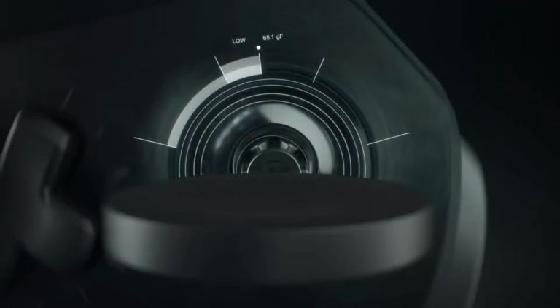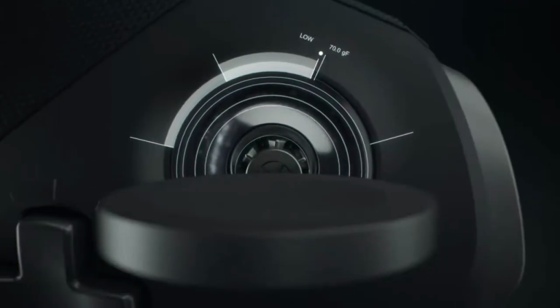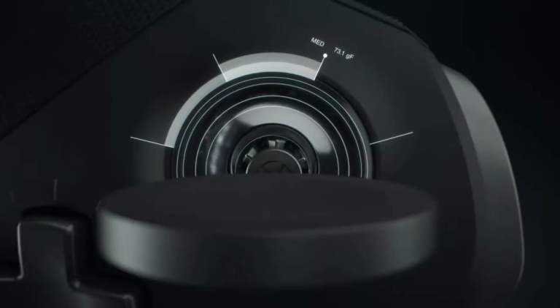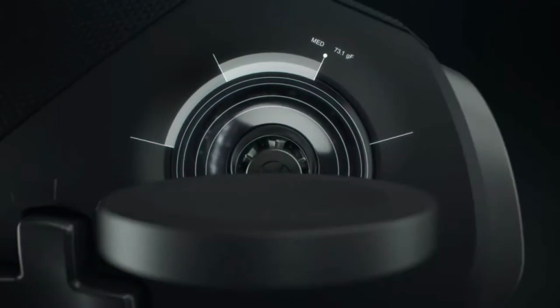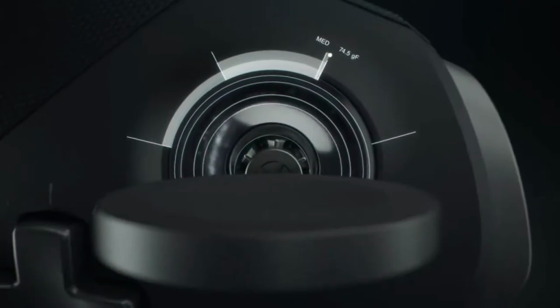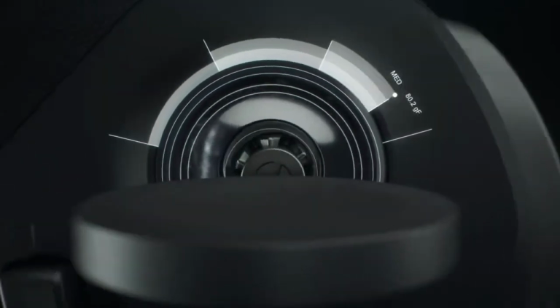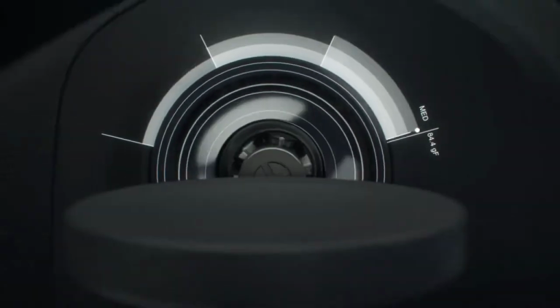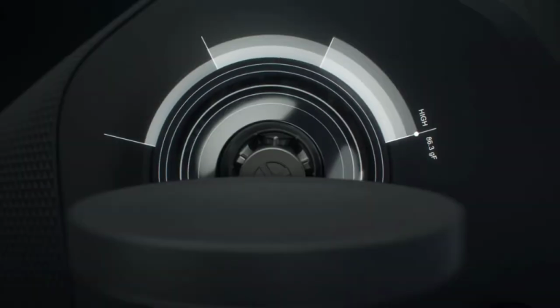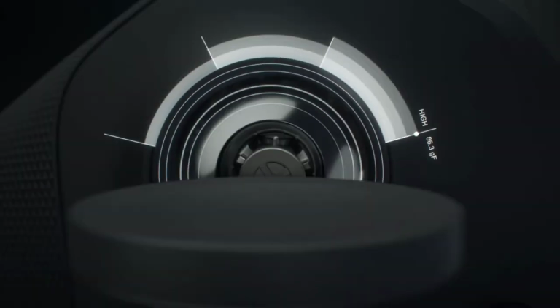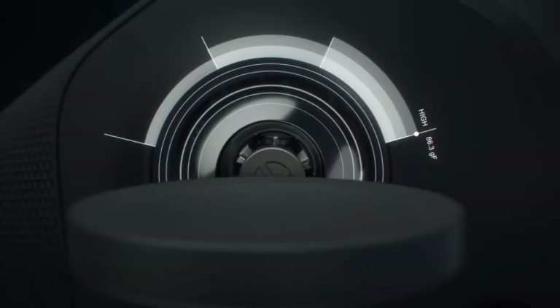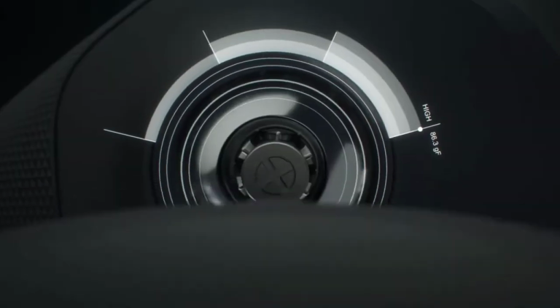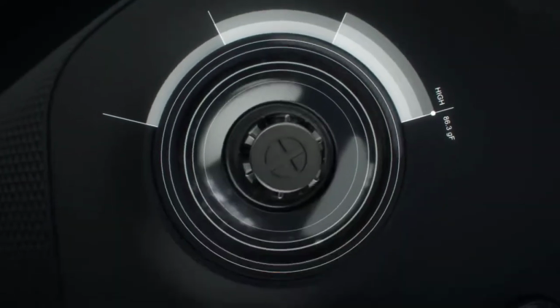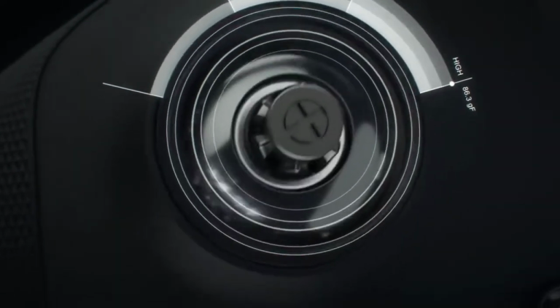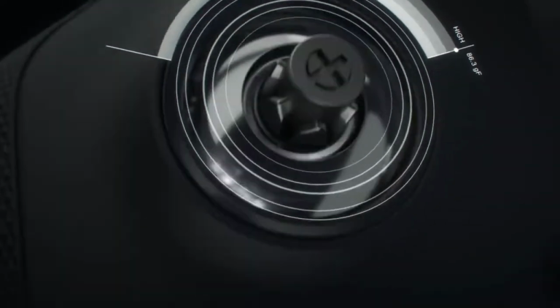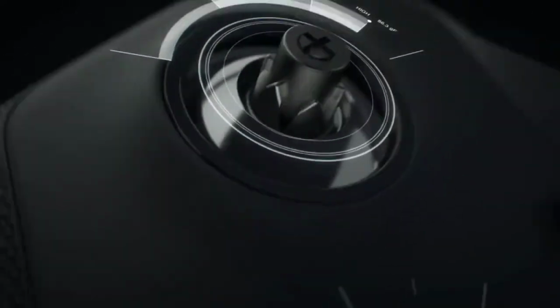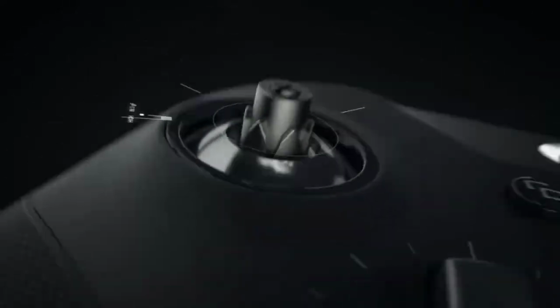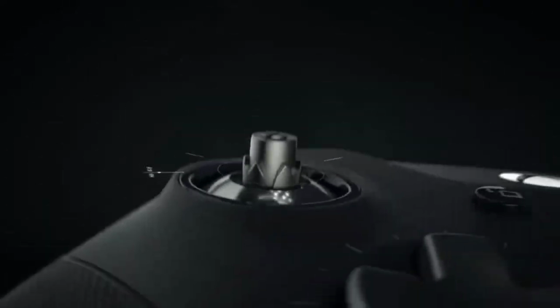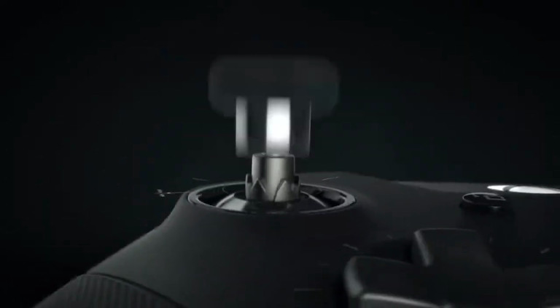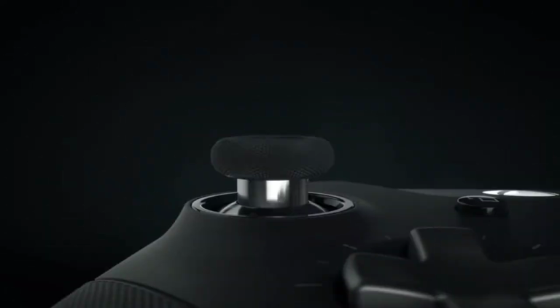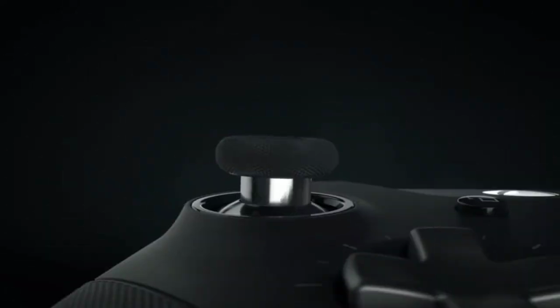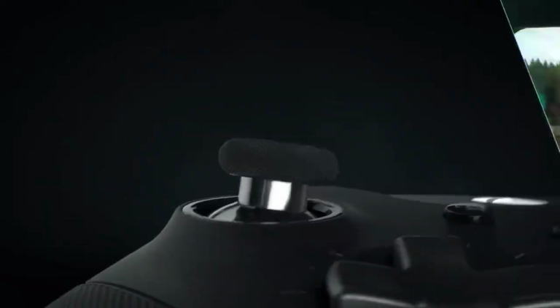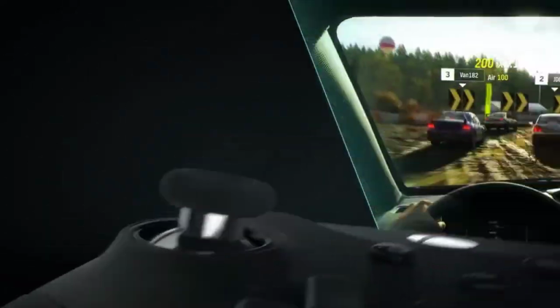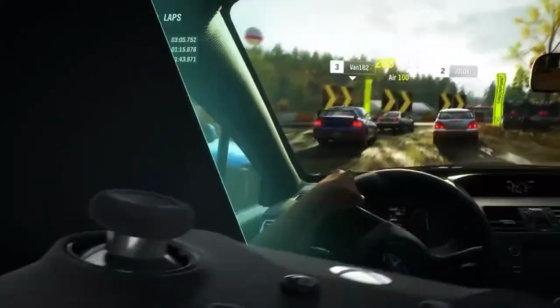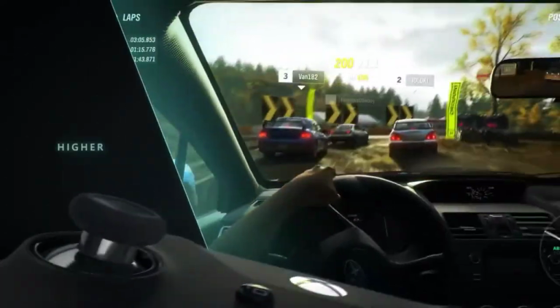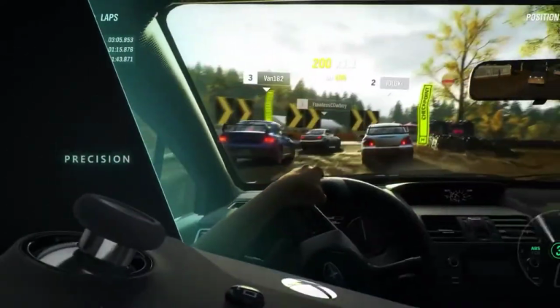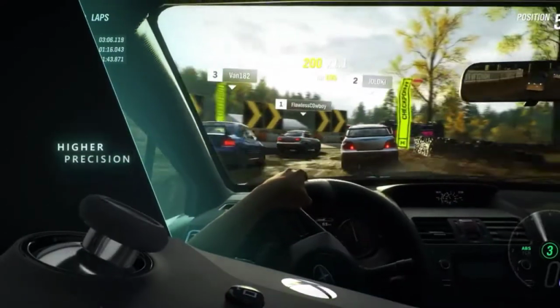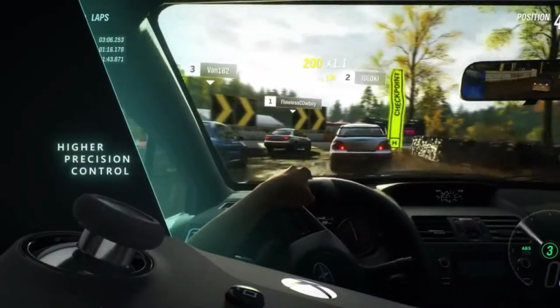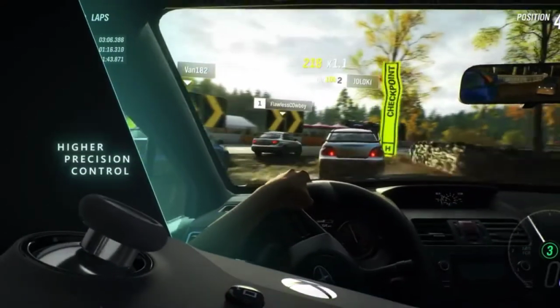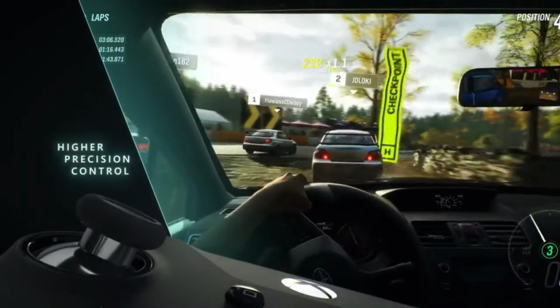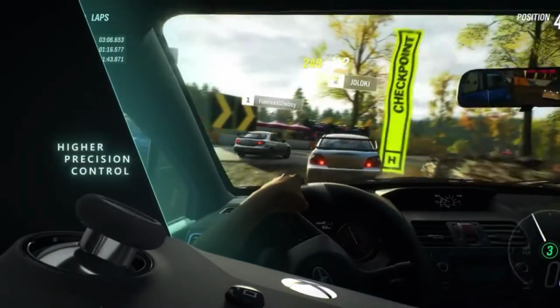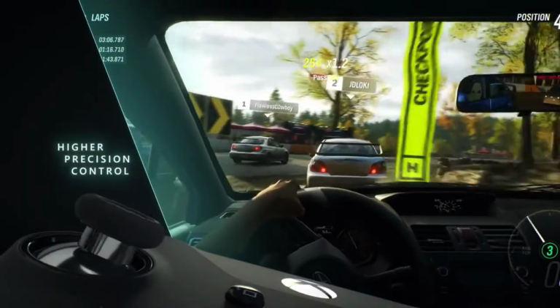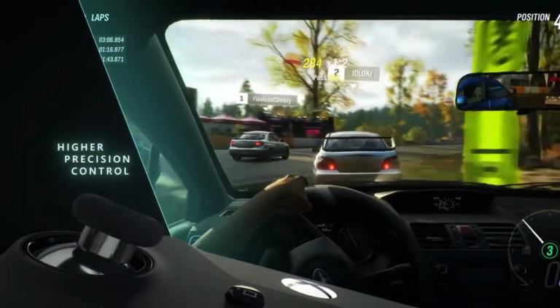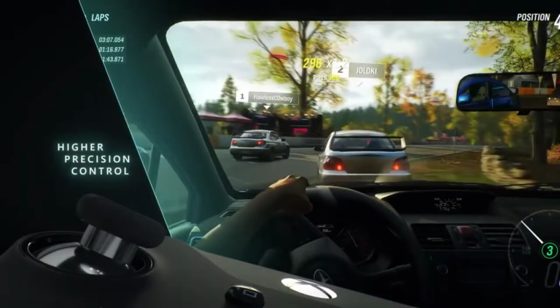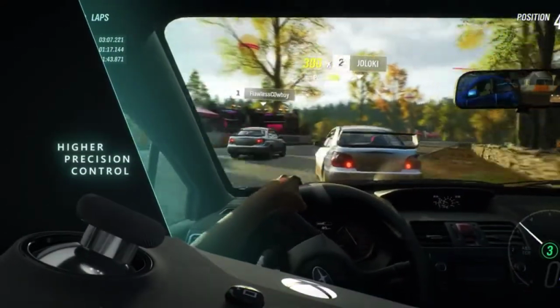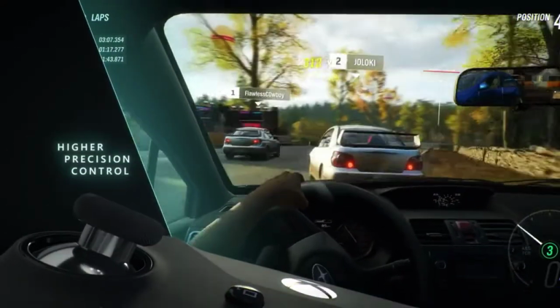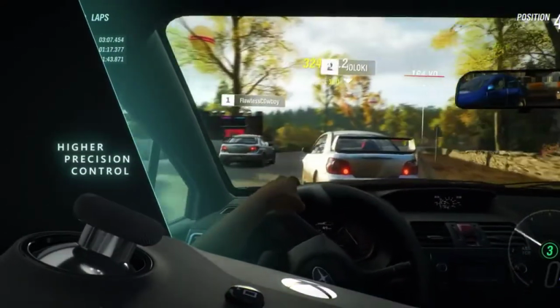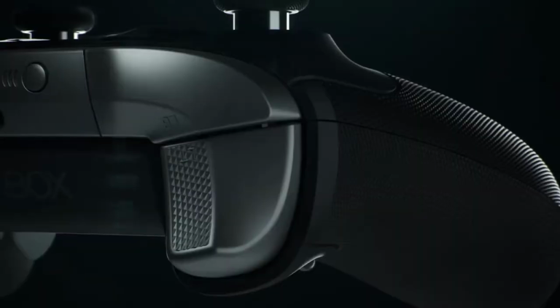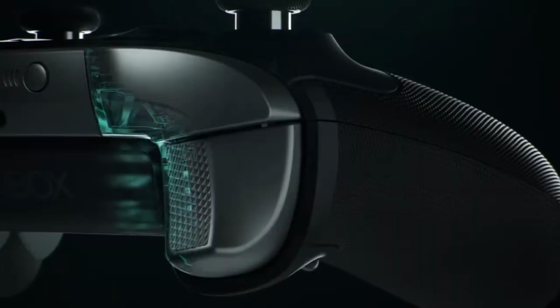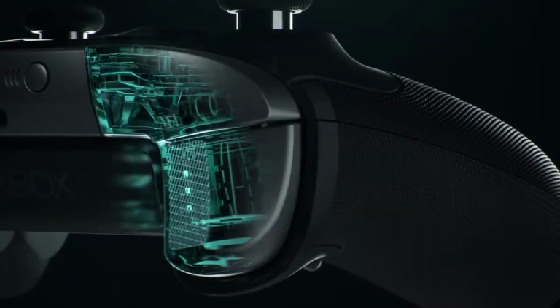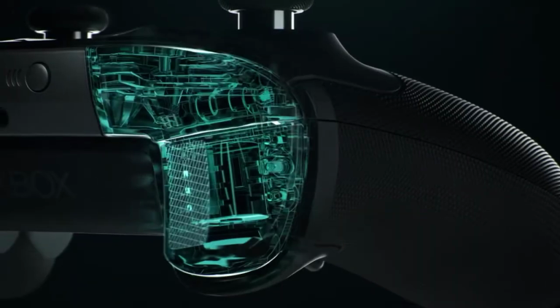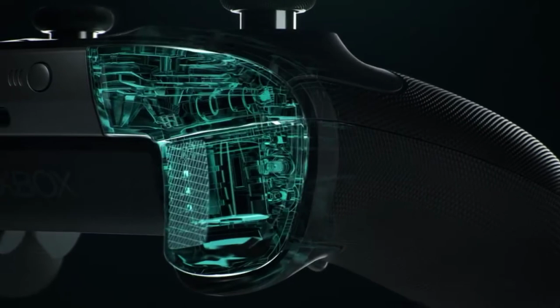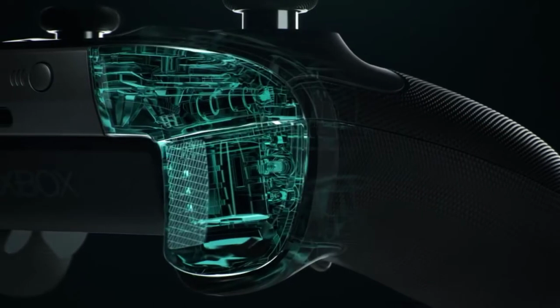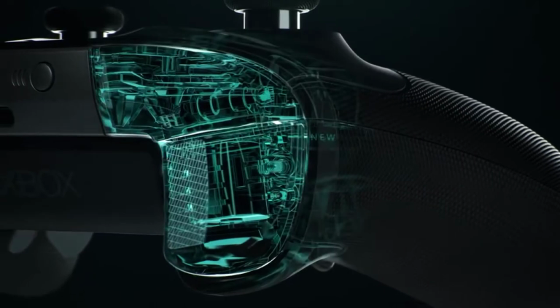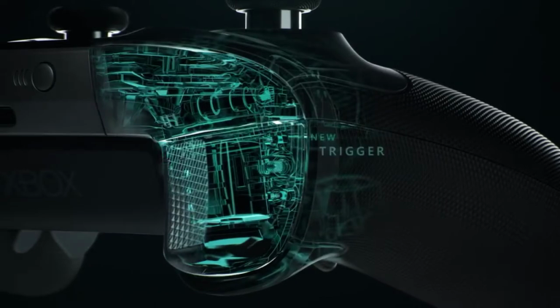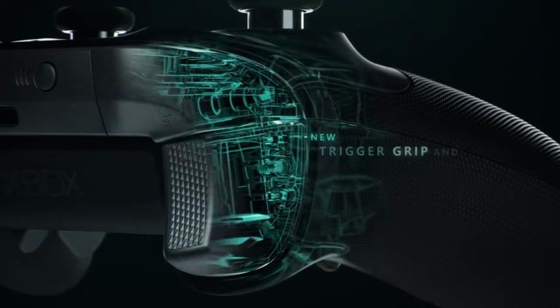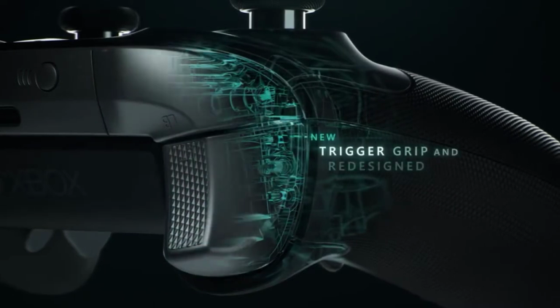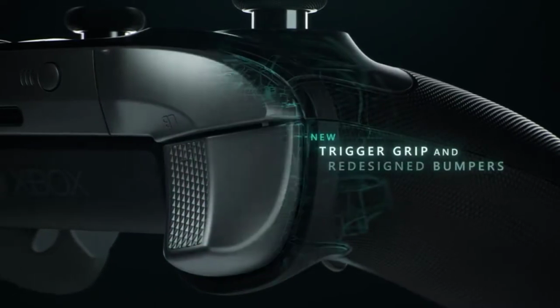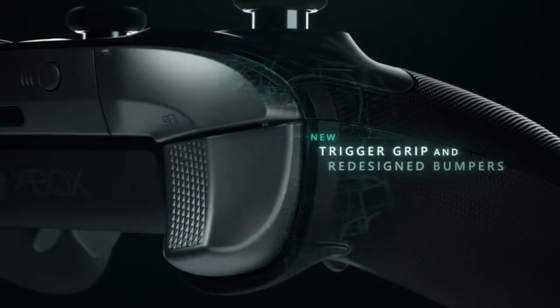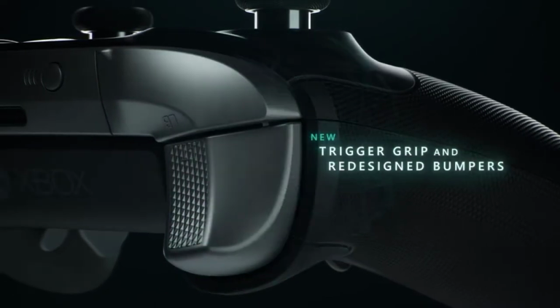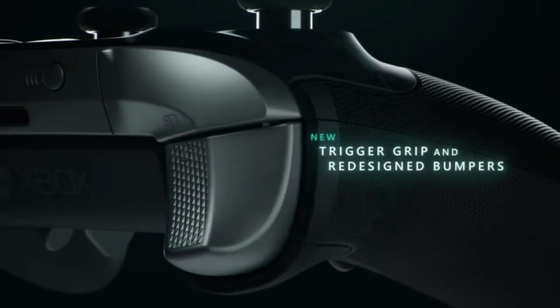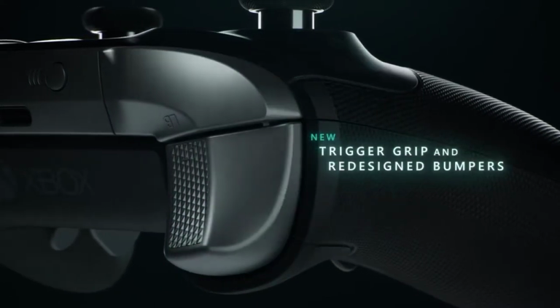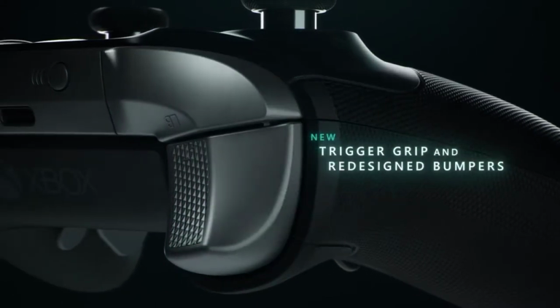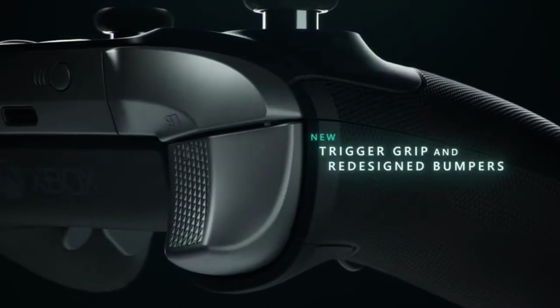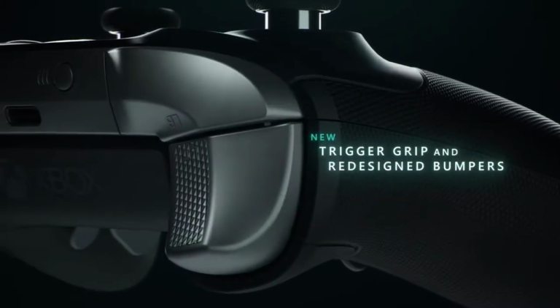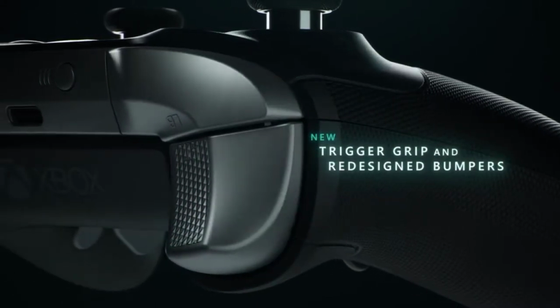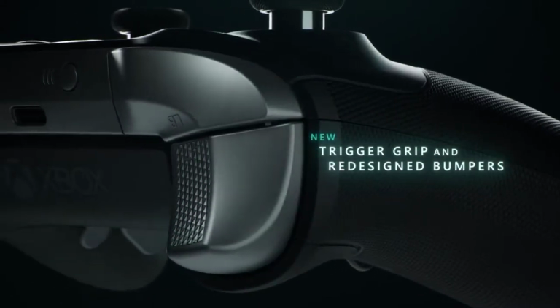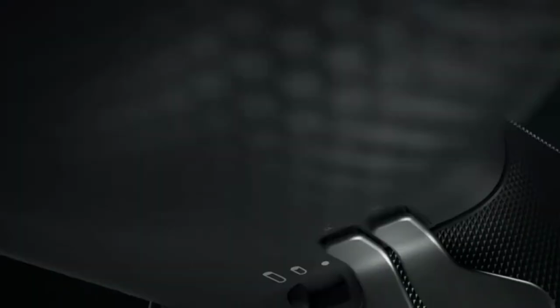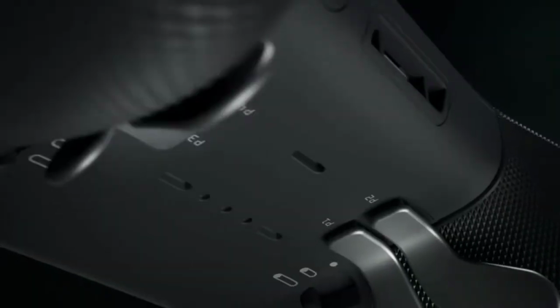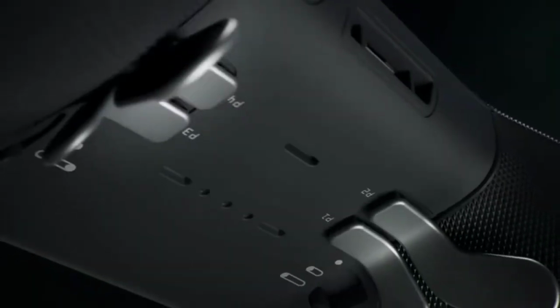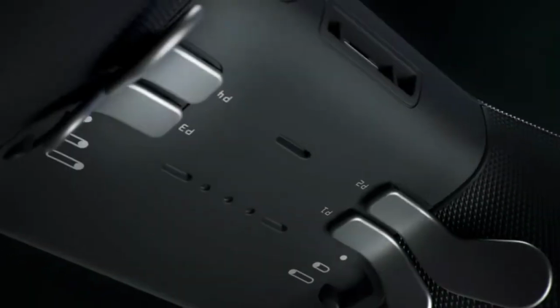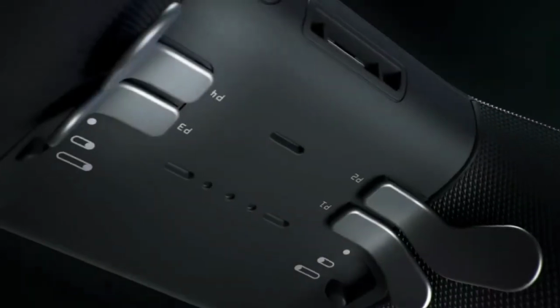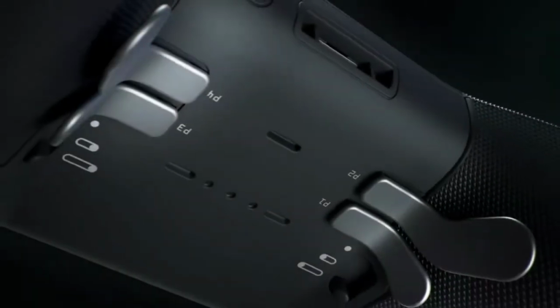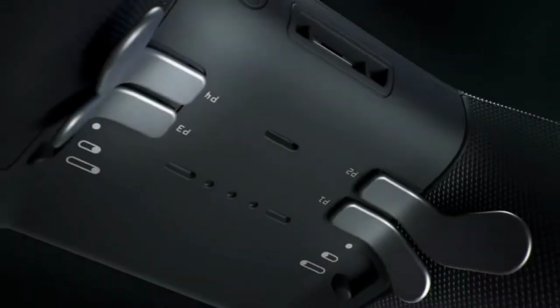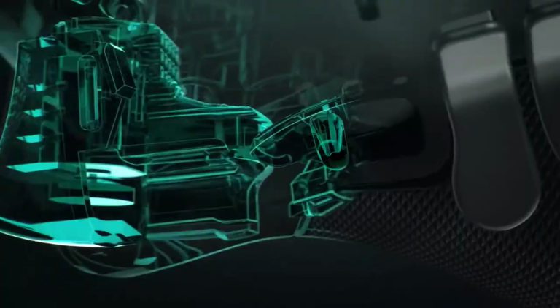What is better: the brand new DualSense PS5 controller or the Xbox Elite 2 controller? Stay tuned to find out.